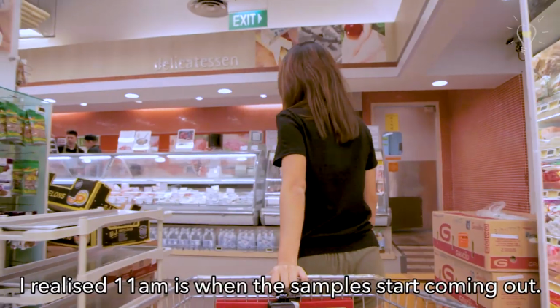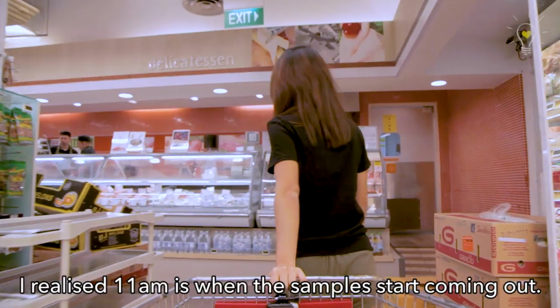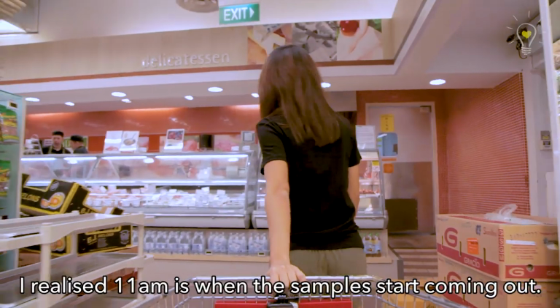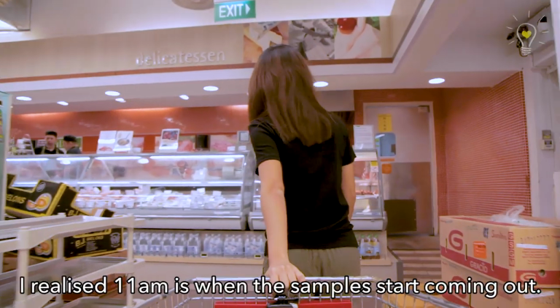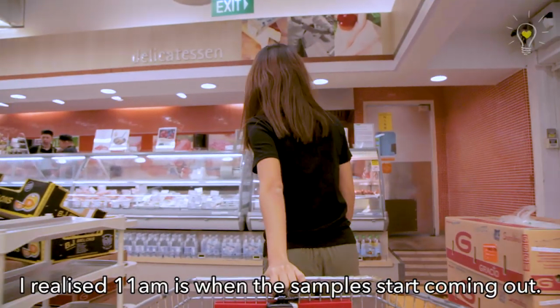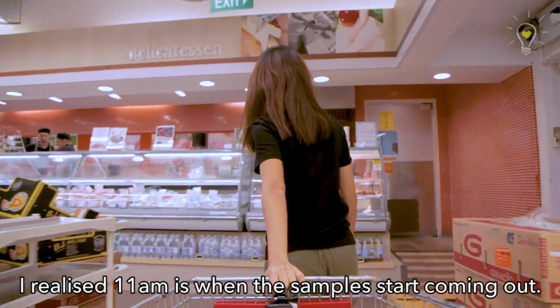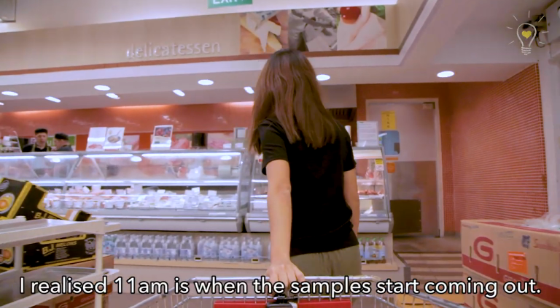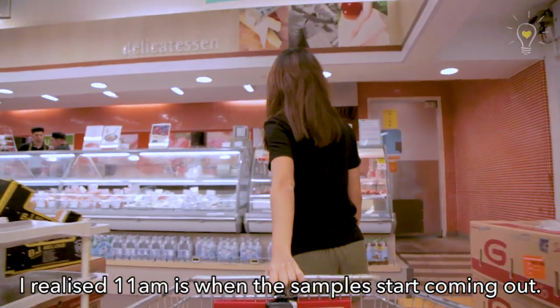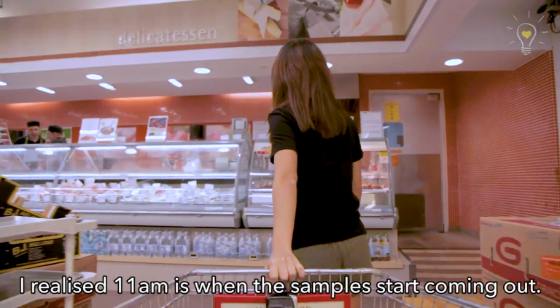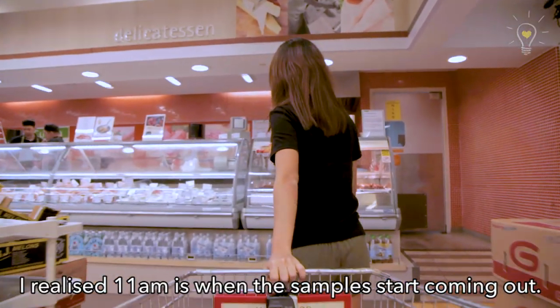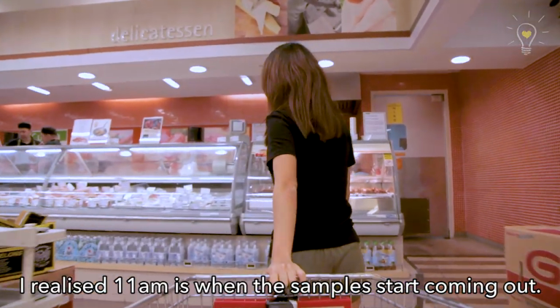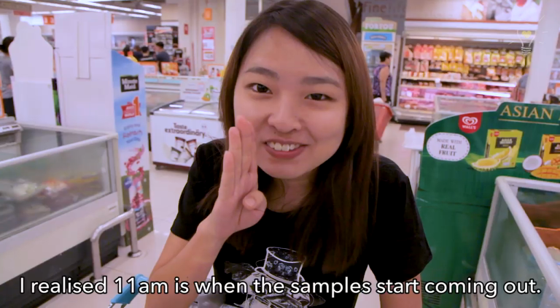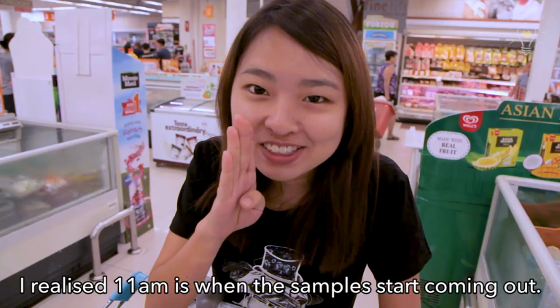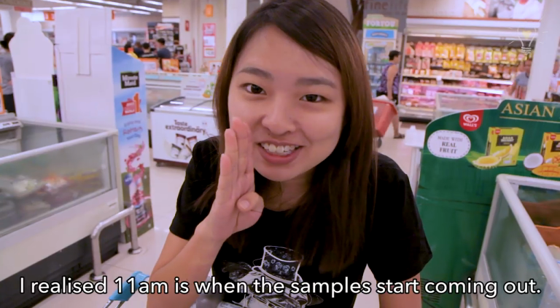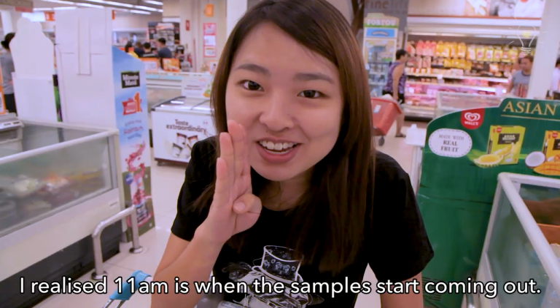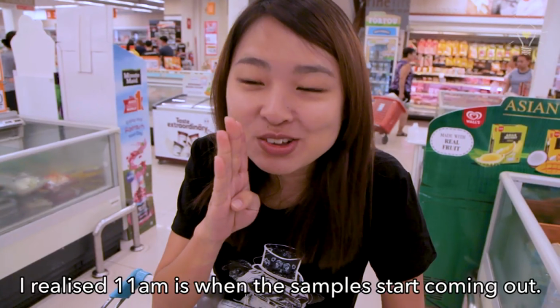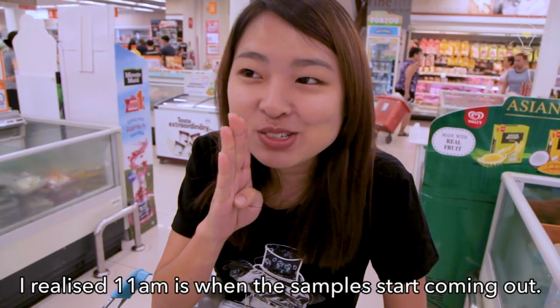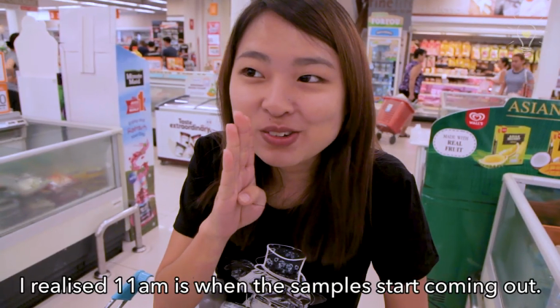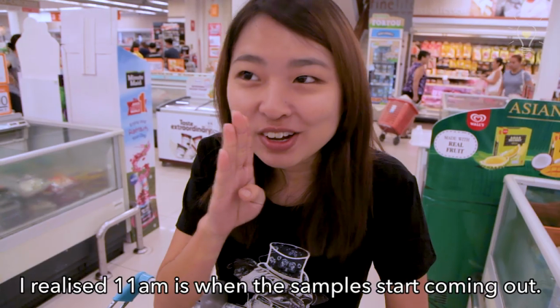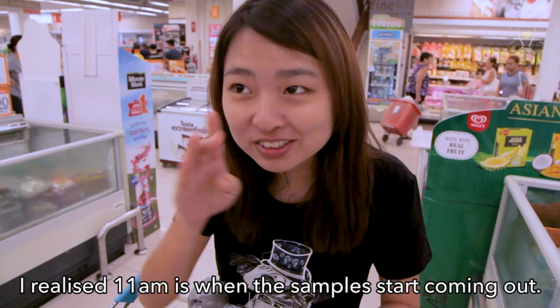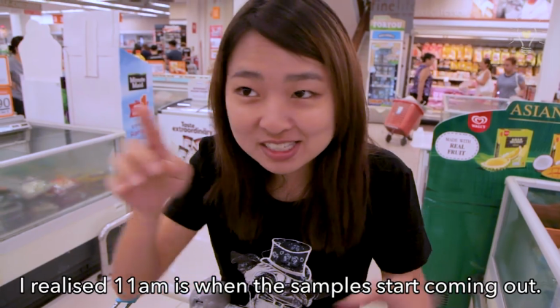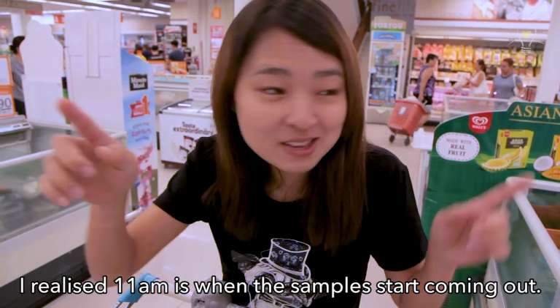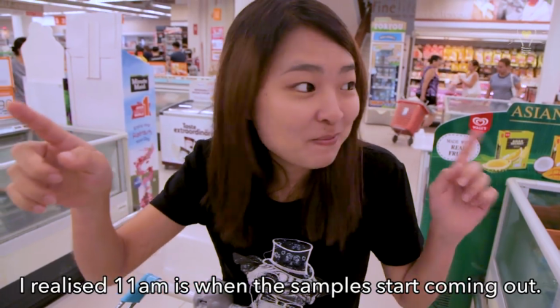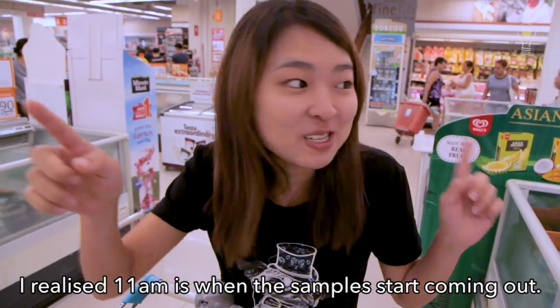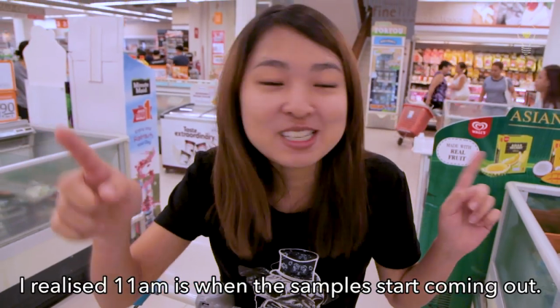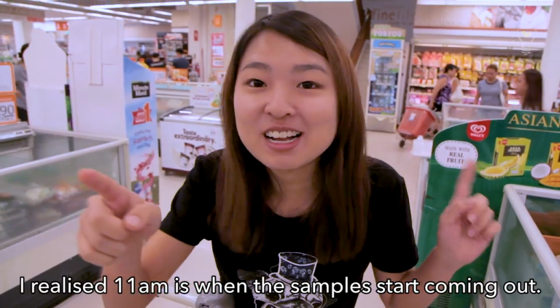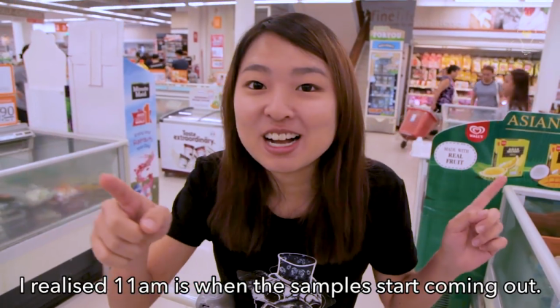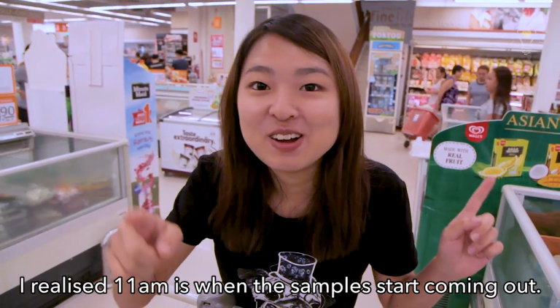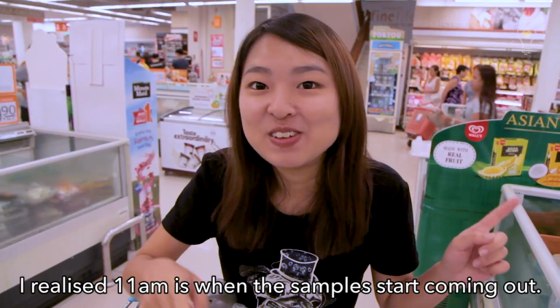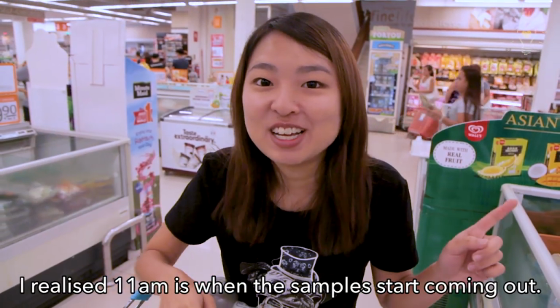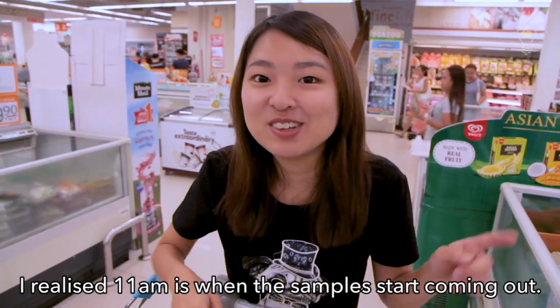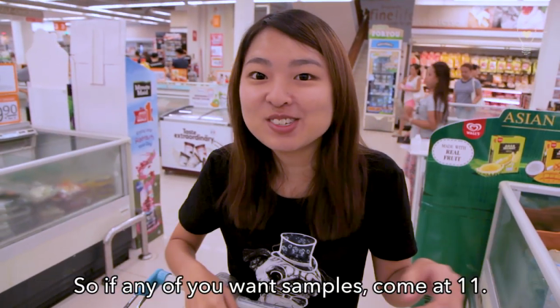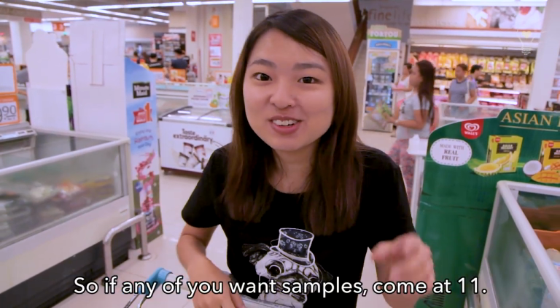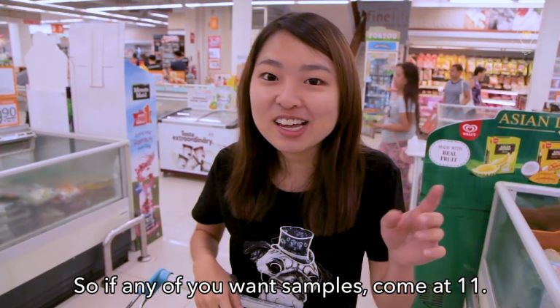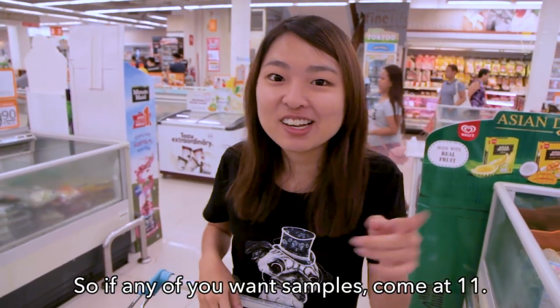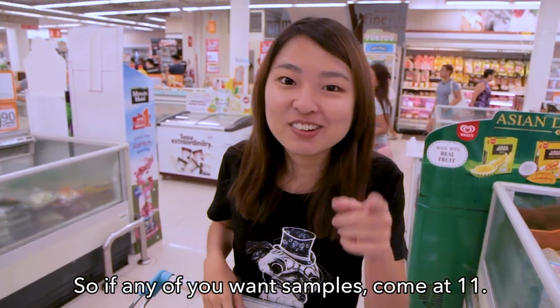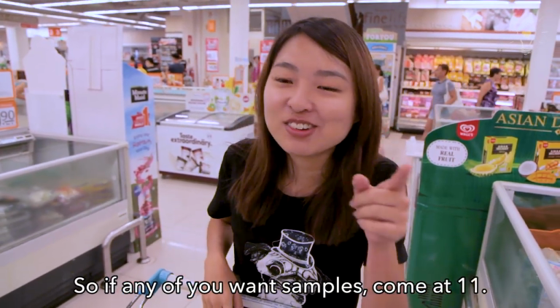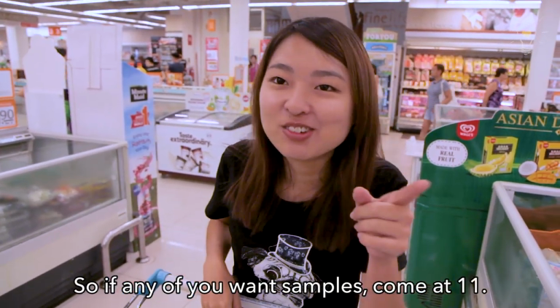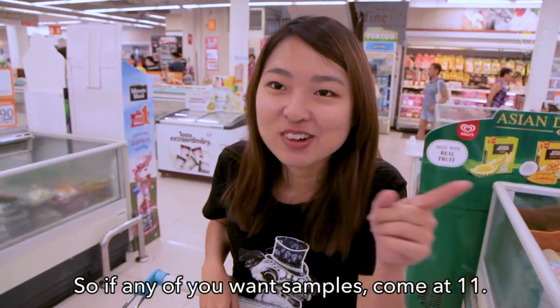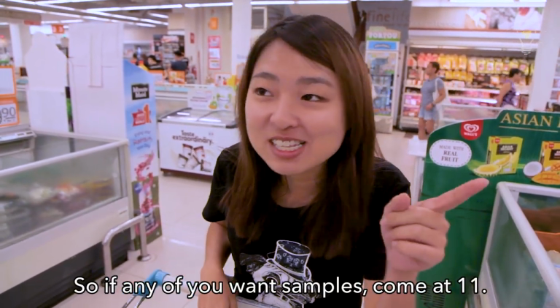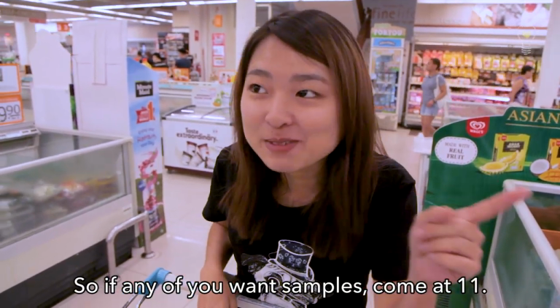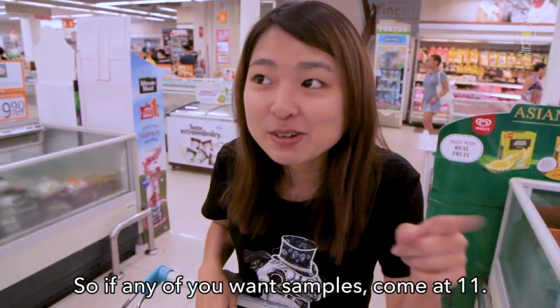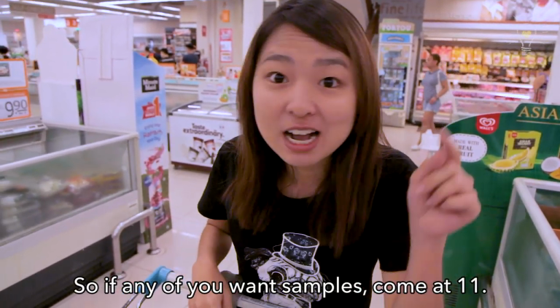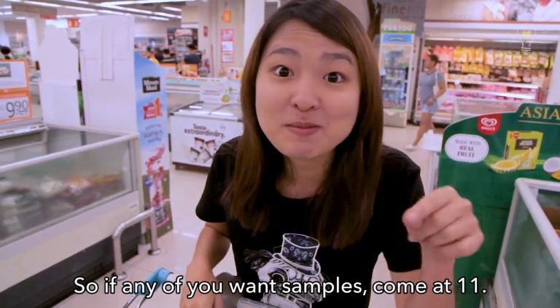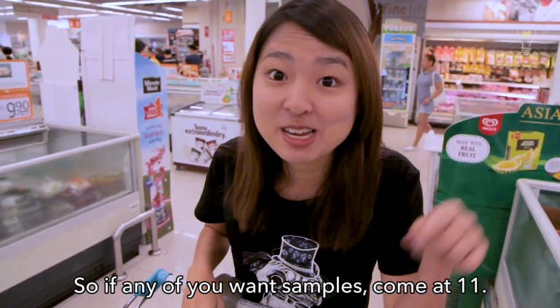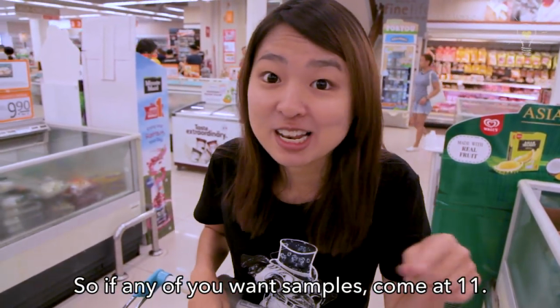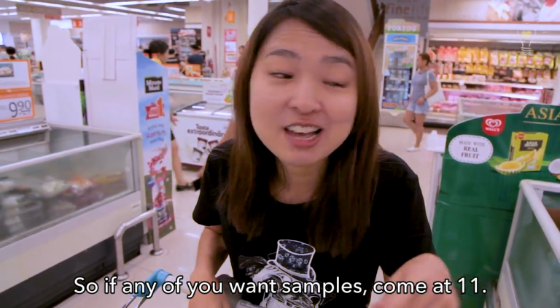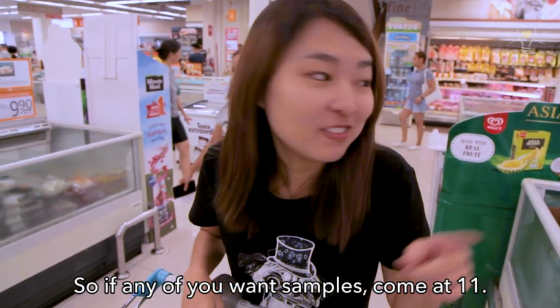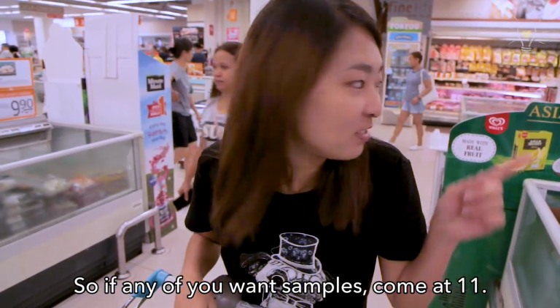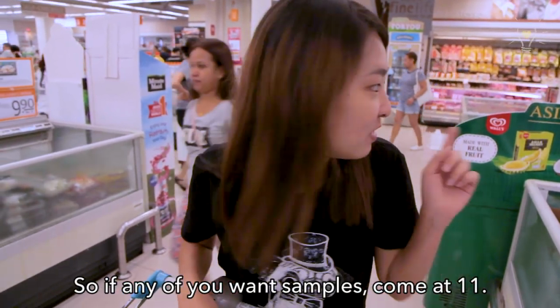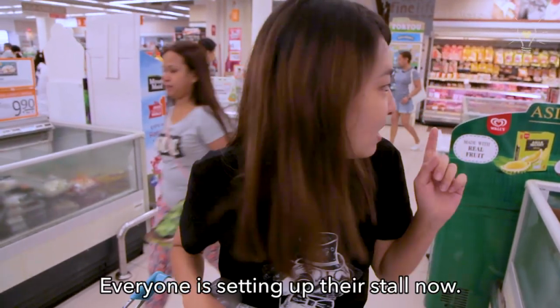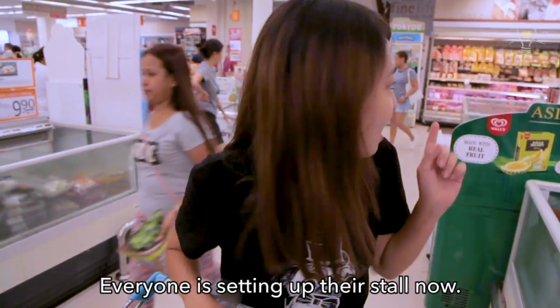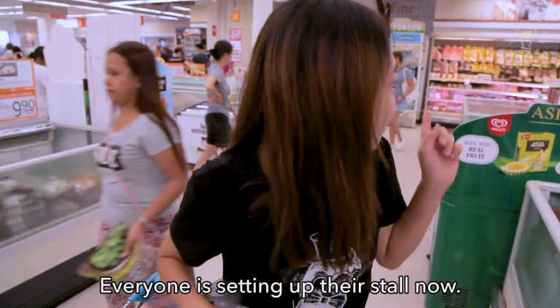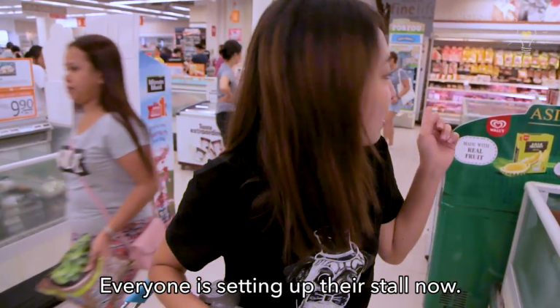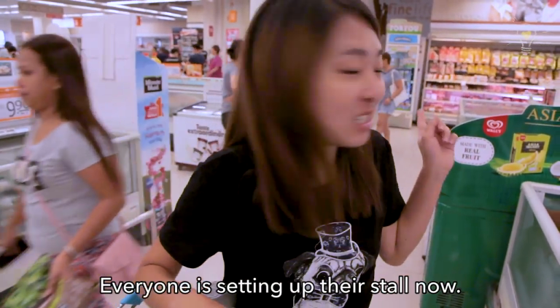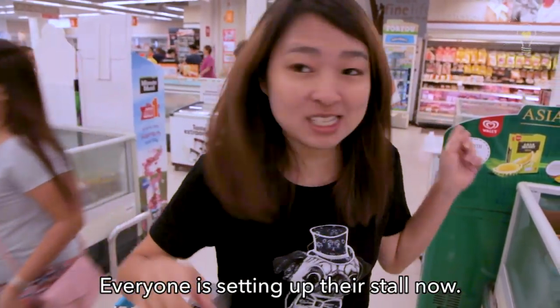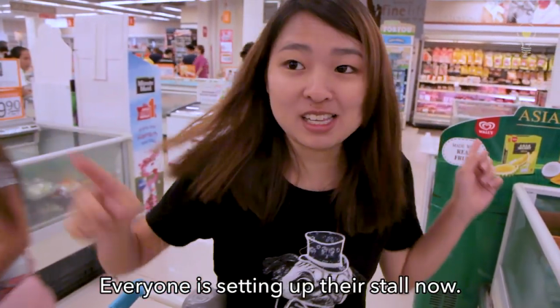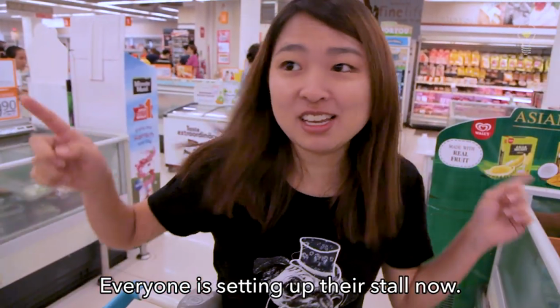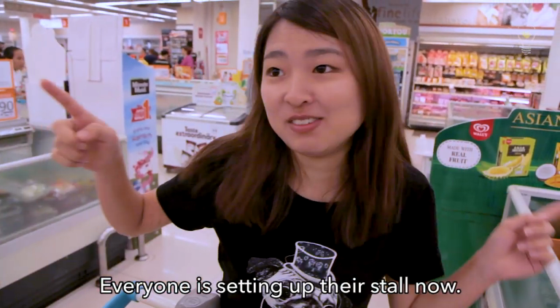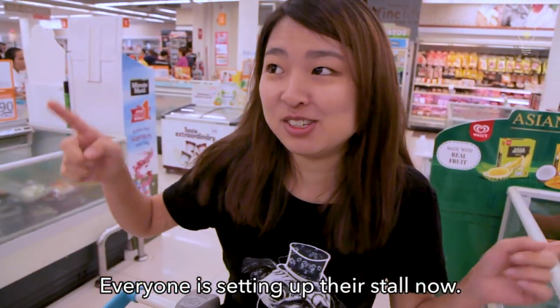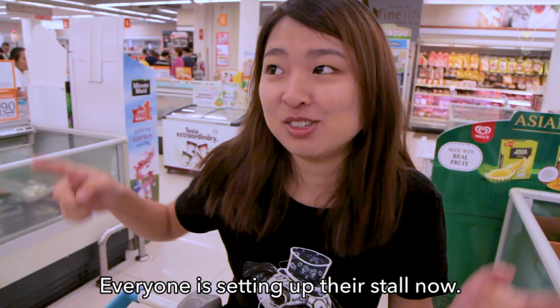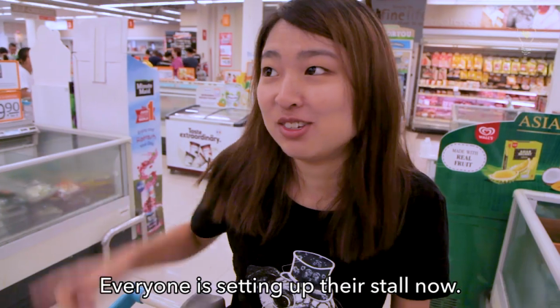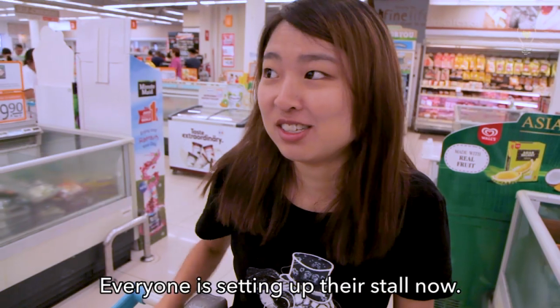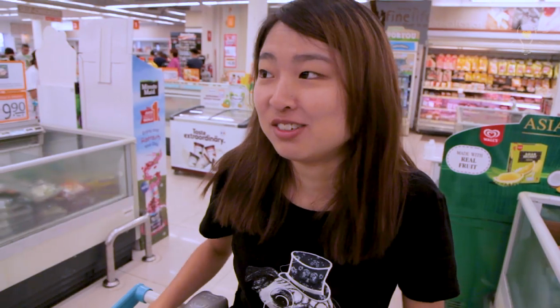I realize 11am is when all the samples start coming out. So any of you who want samples, come at 11am. Really, everyone is stepping out of the stores now.